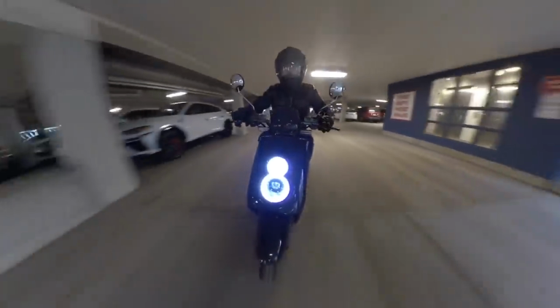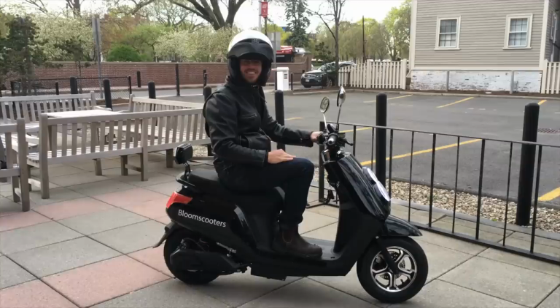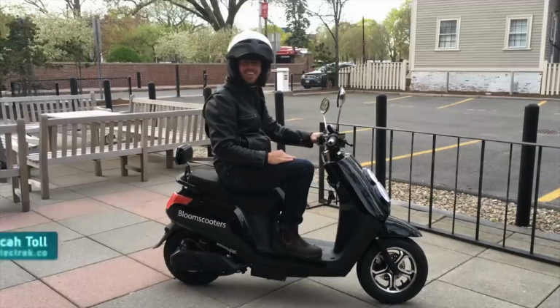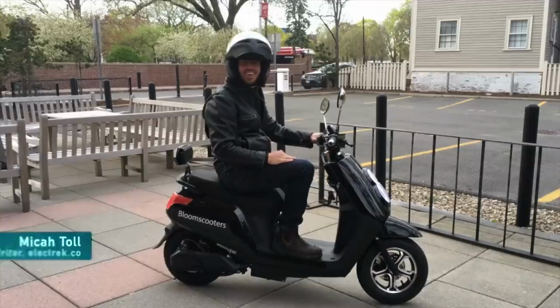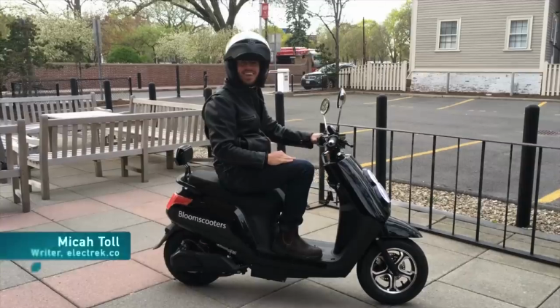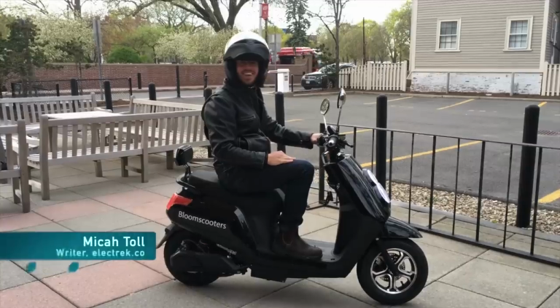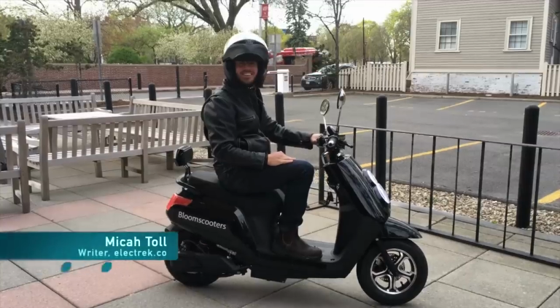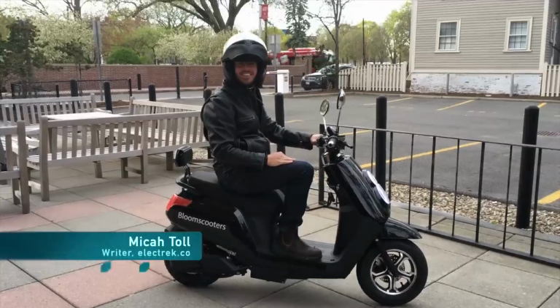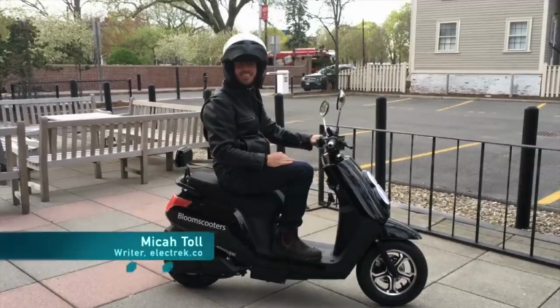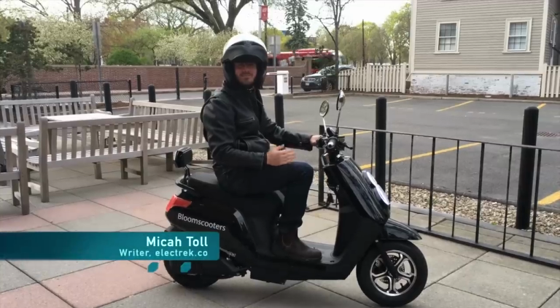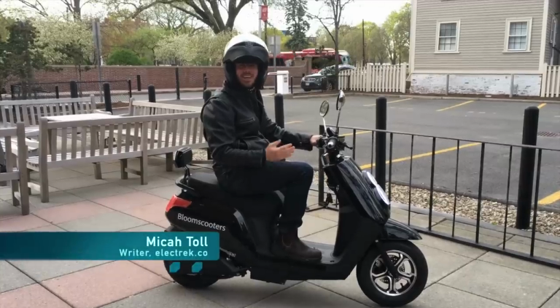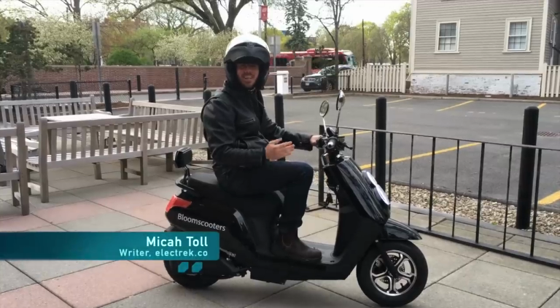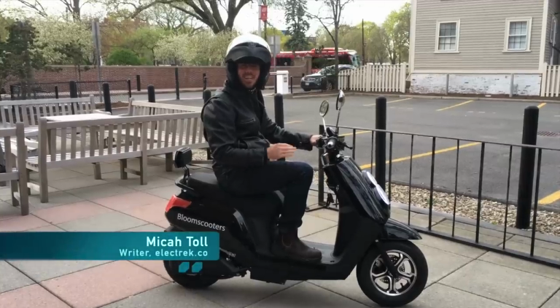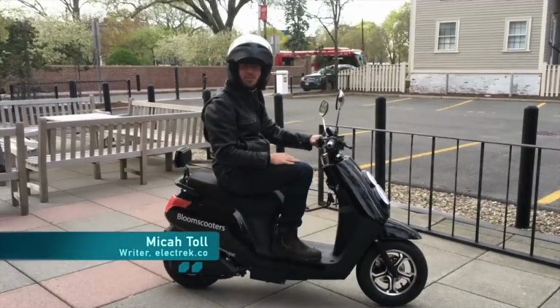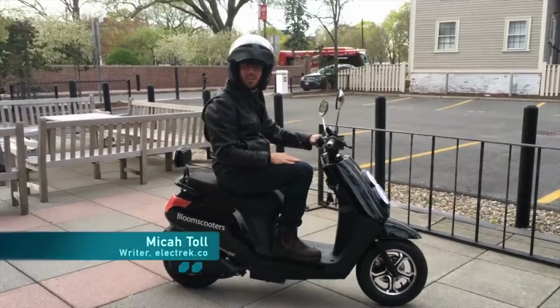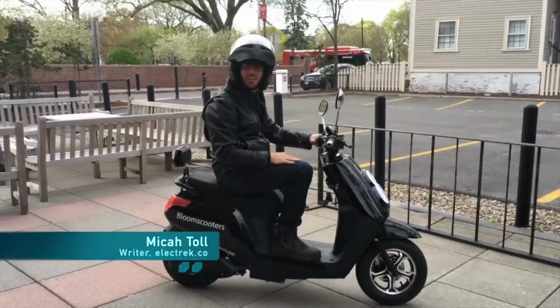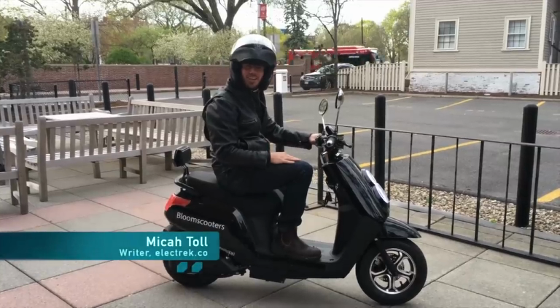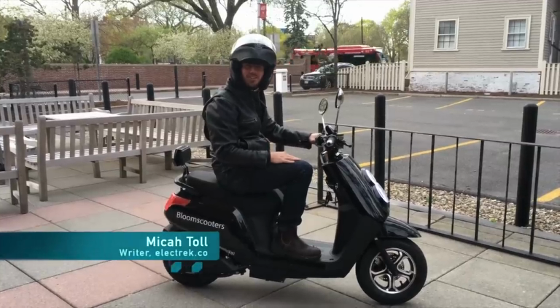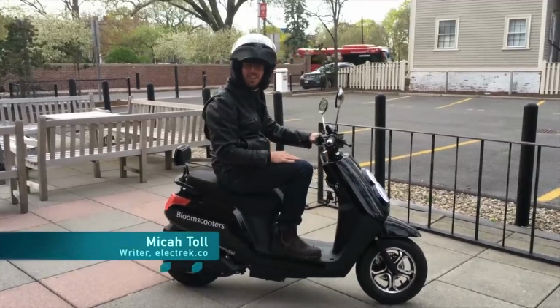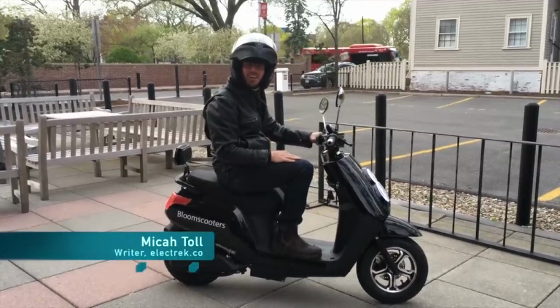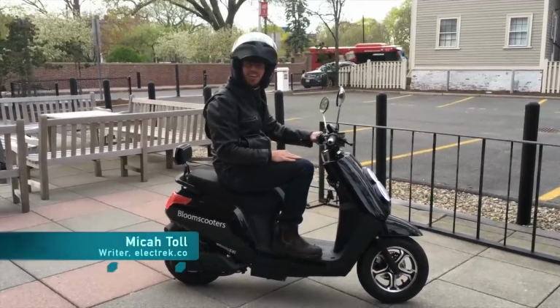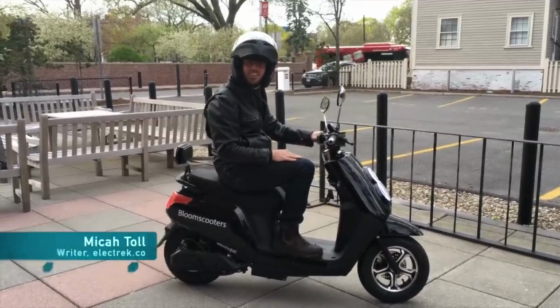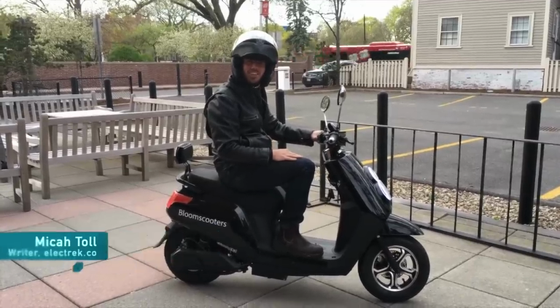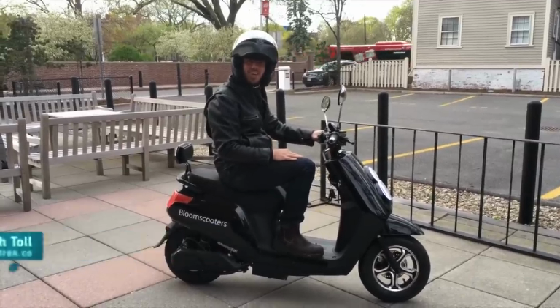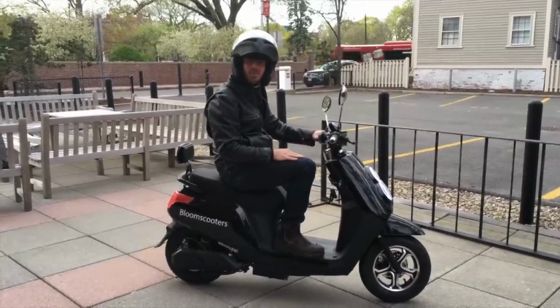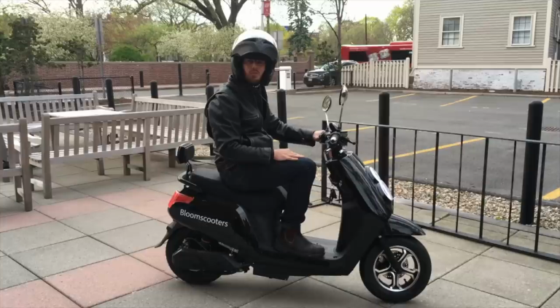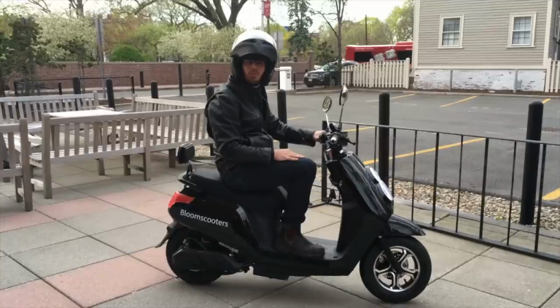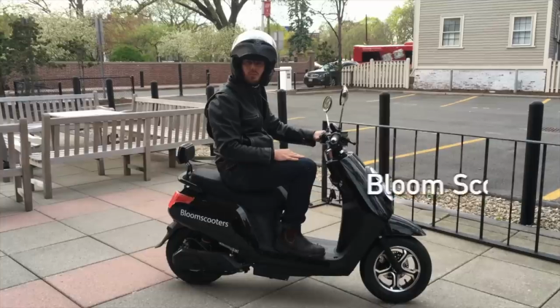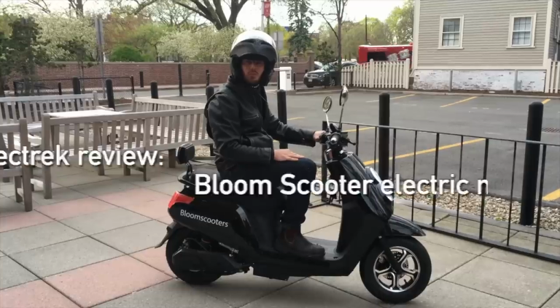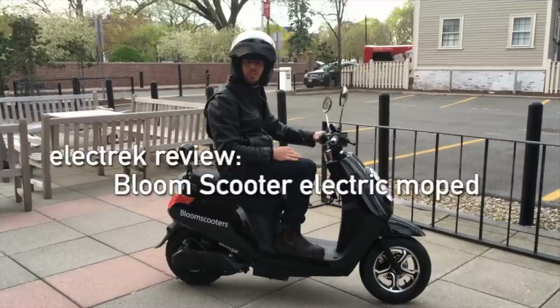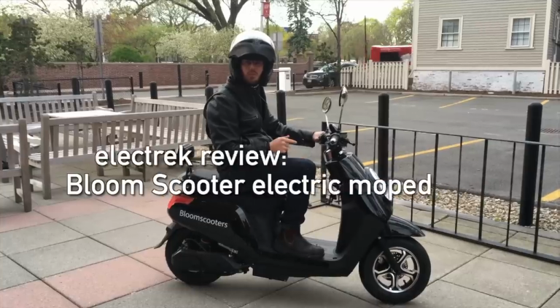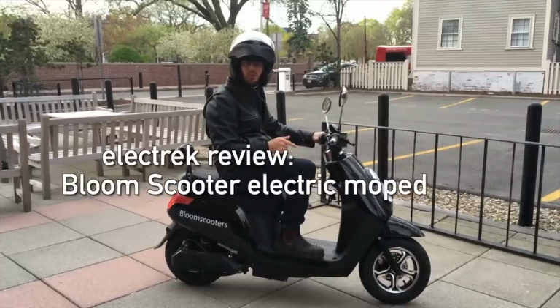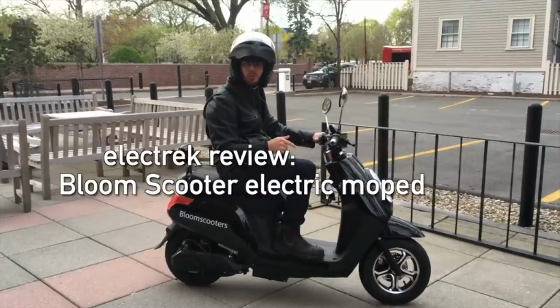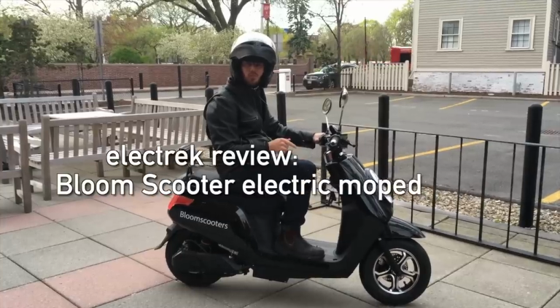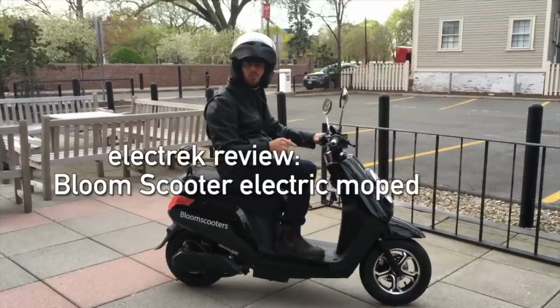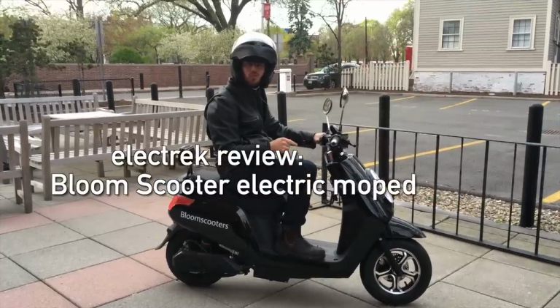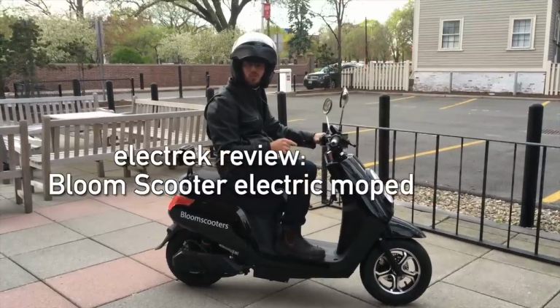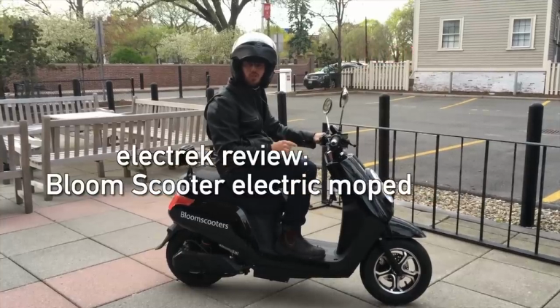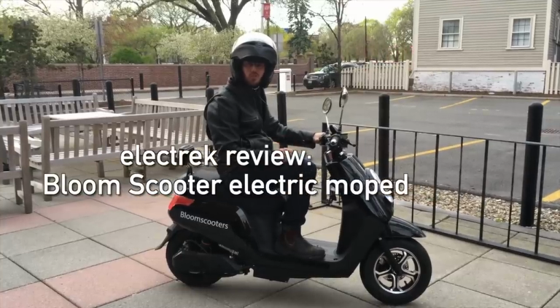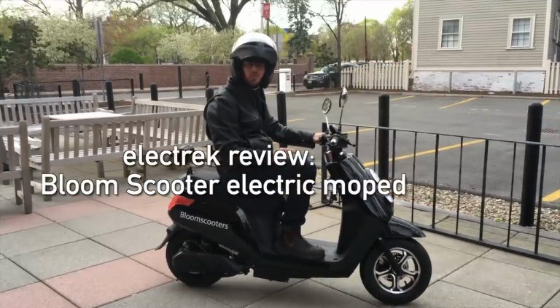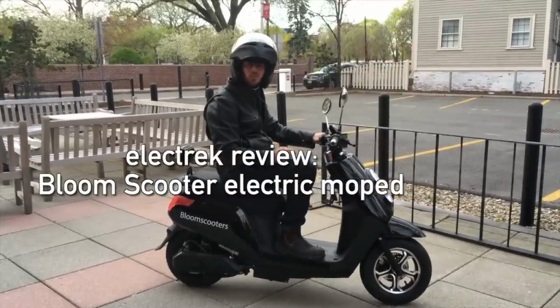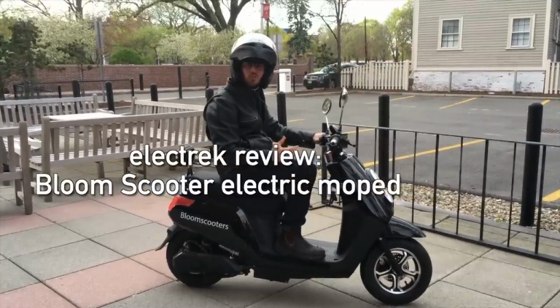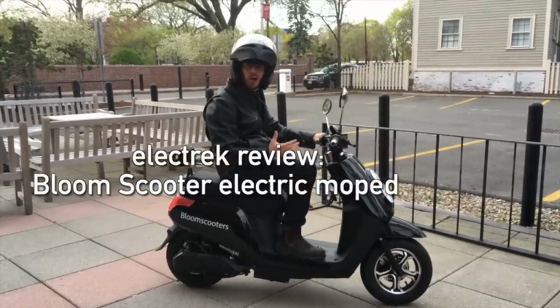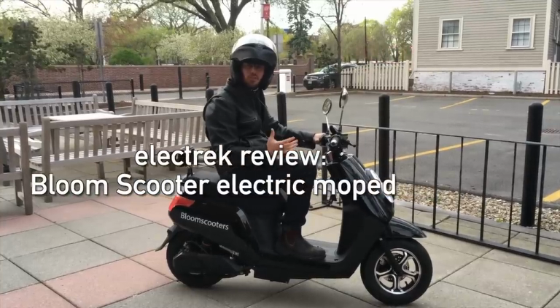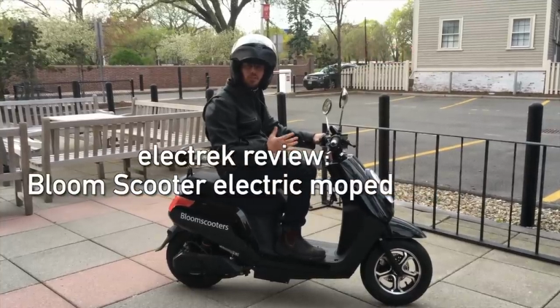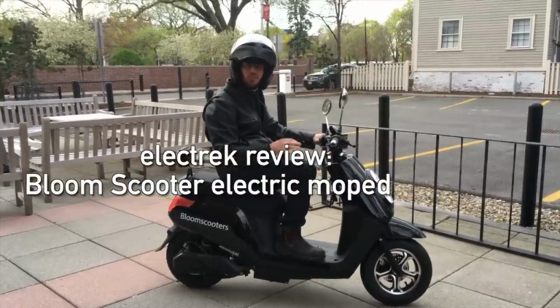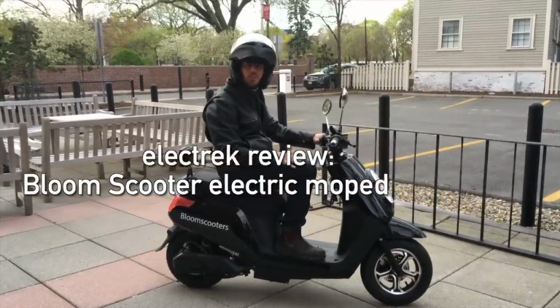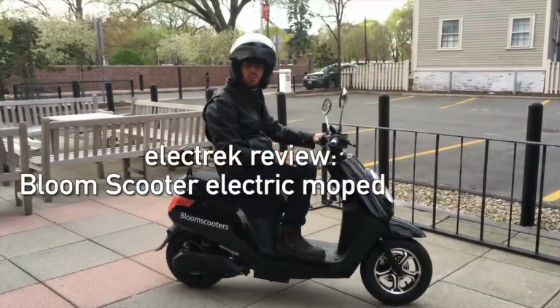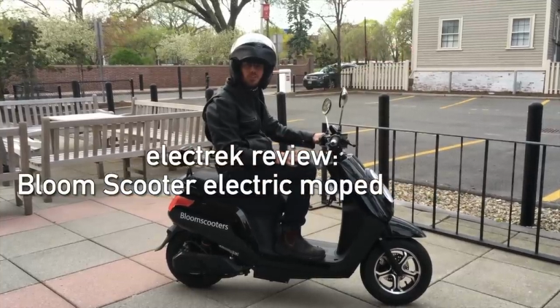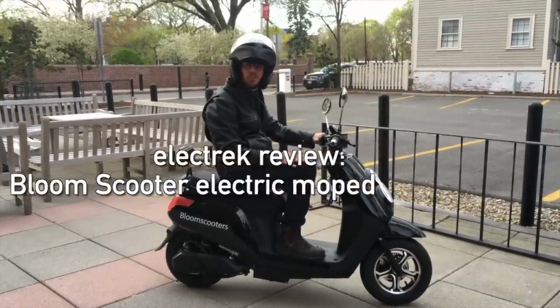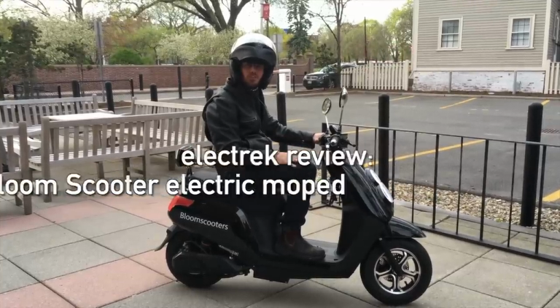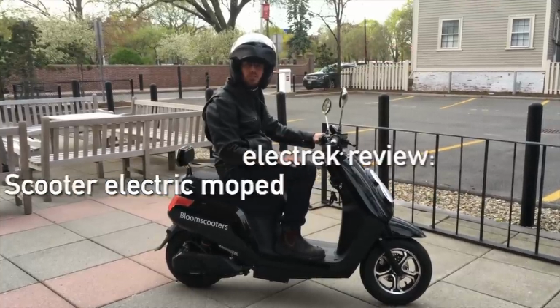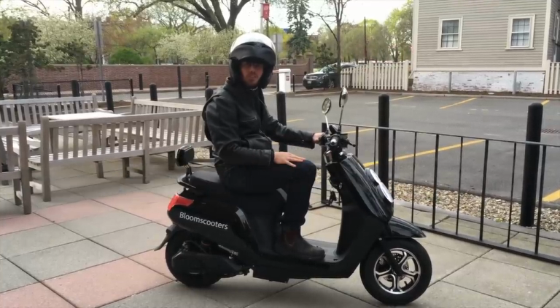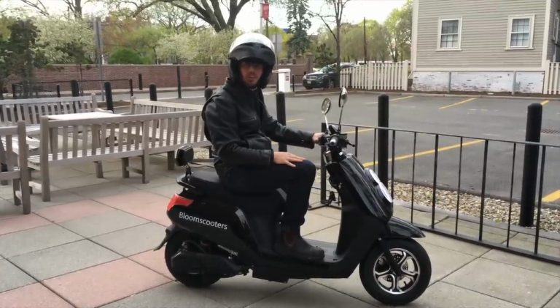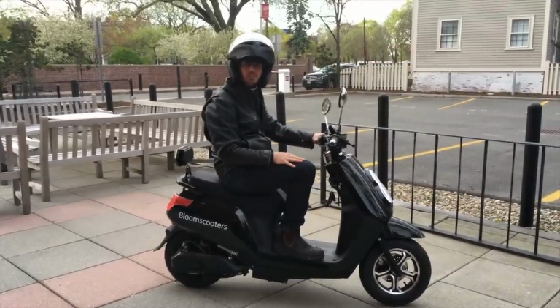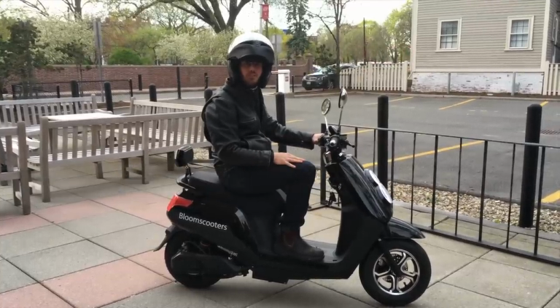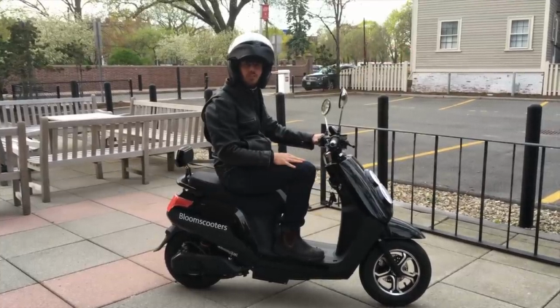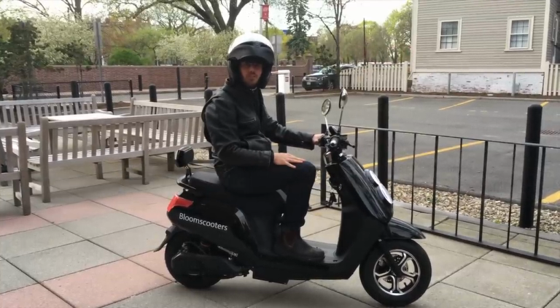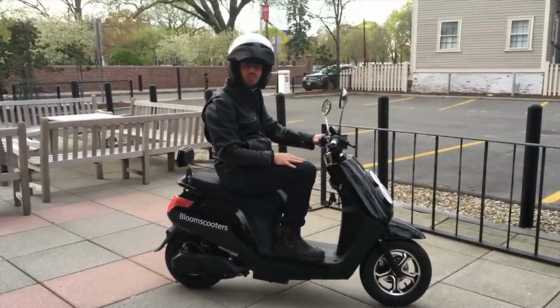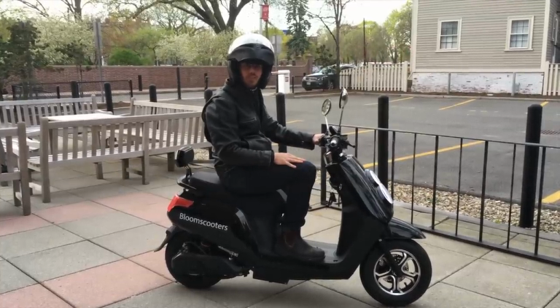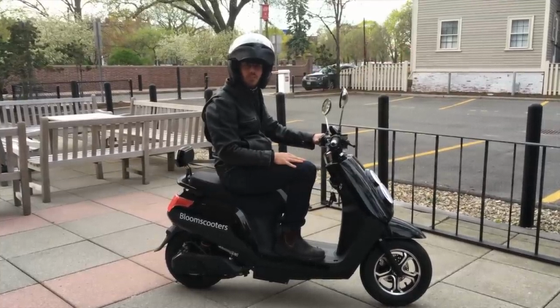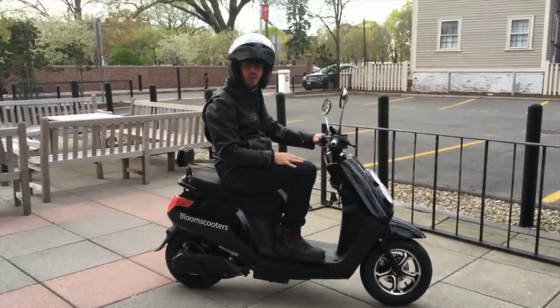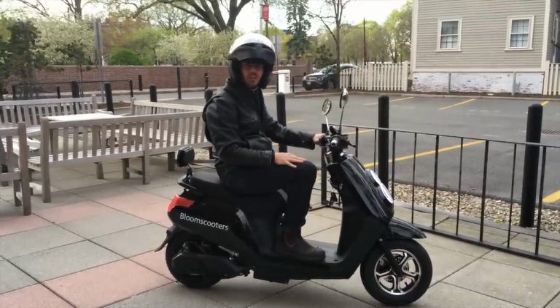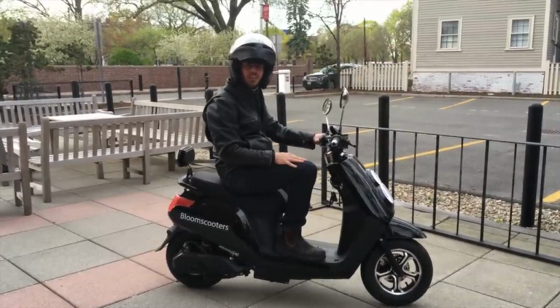Hey guys, Micah here with Electrek, and today we're reviewing the Bloom Scooter, which is probably one of the cheapest electric scooters on the market.